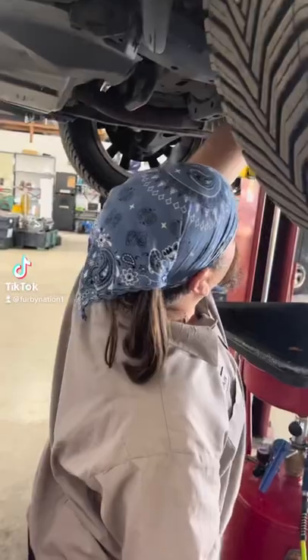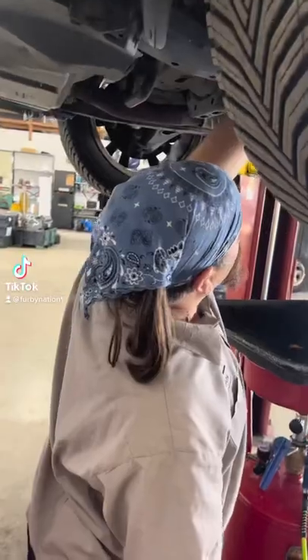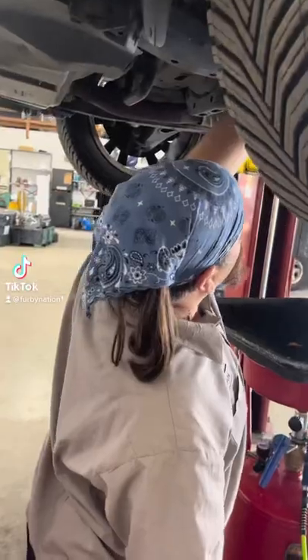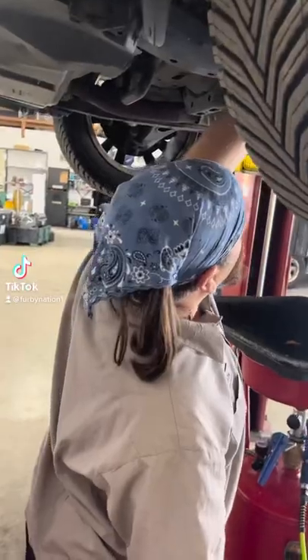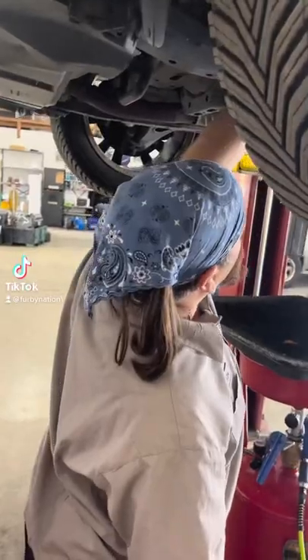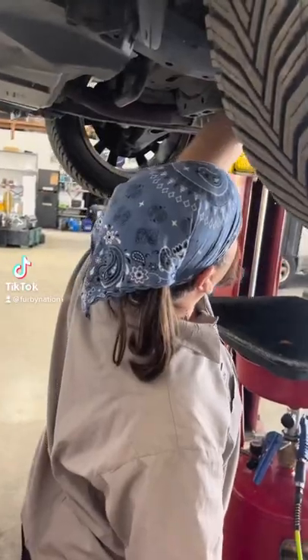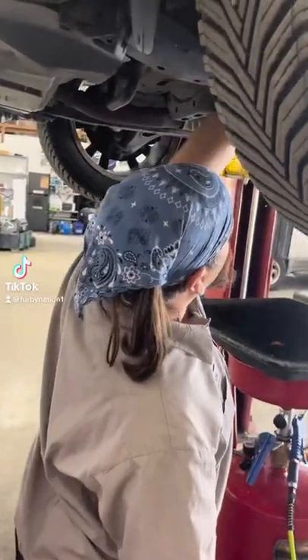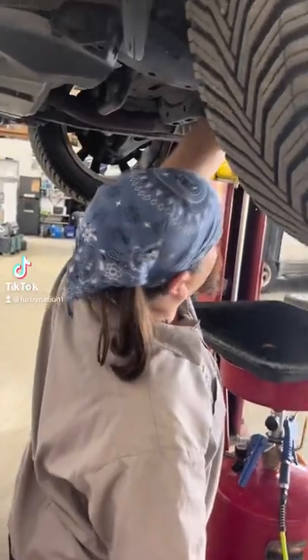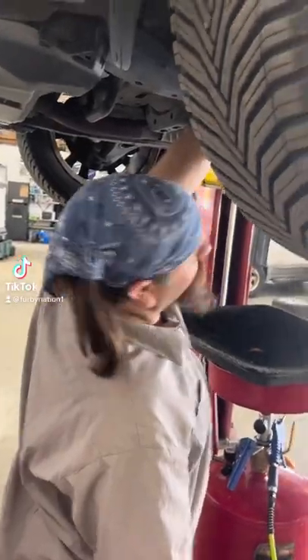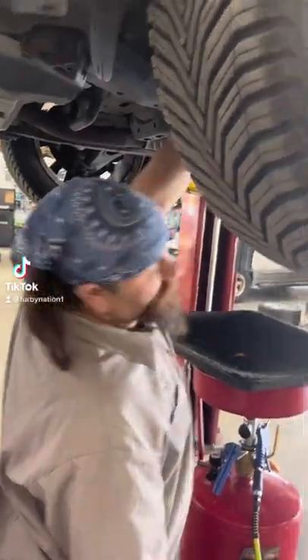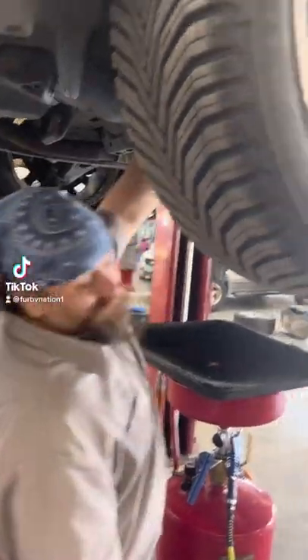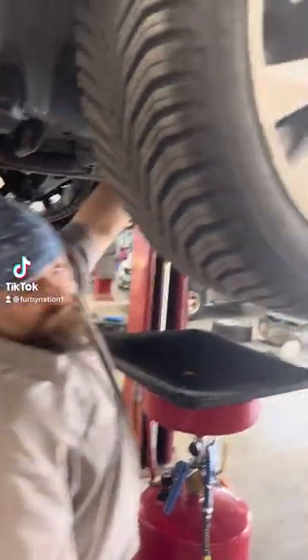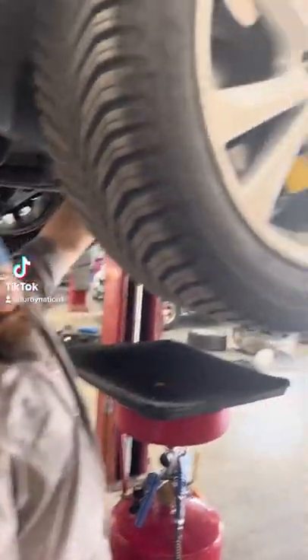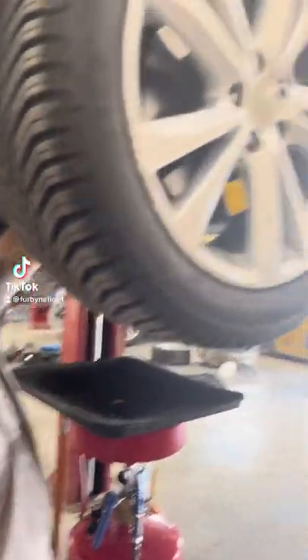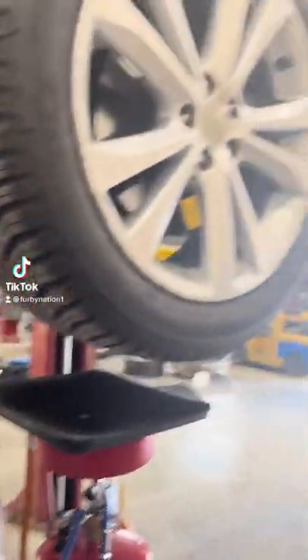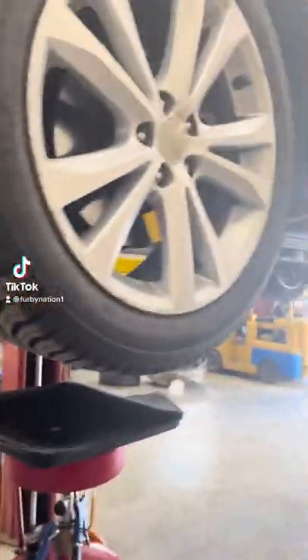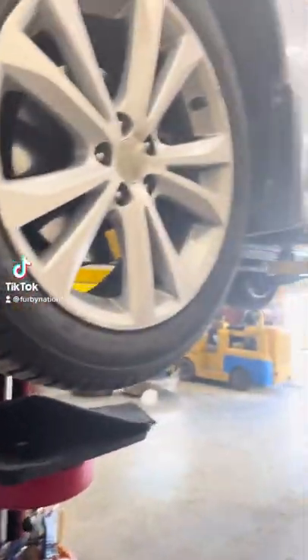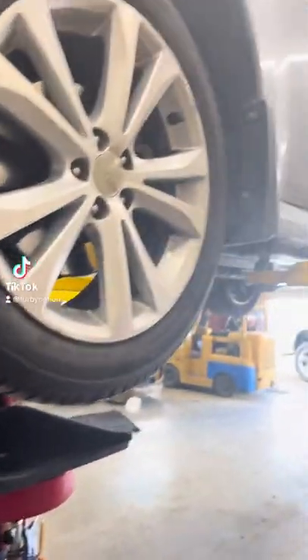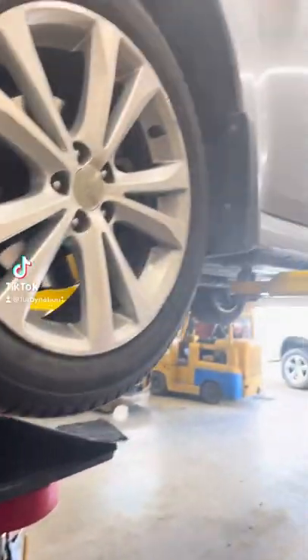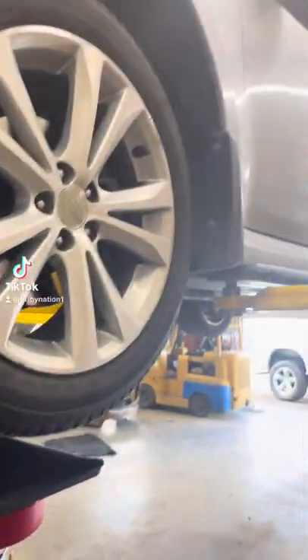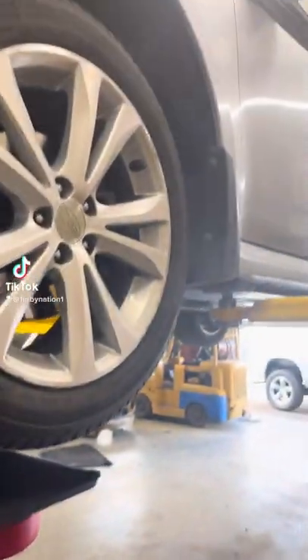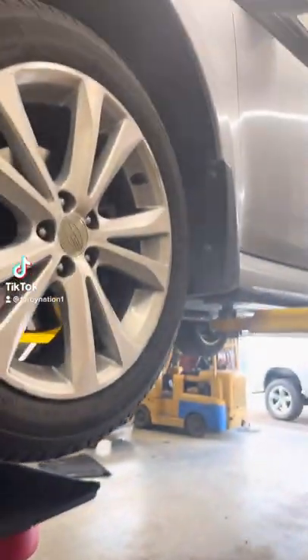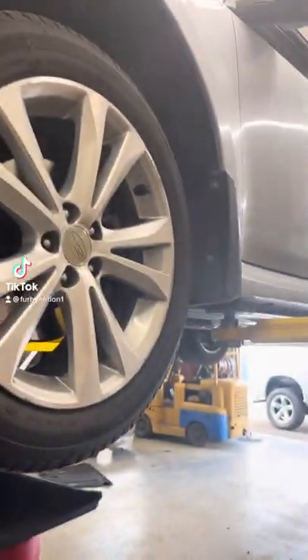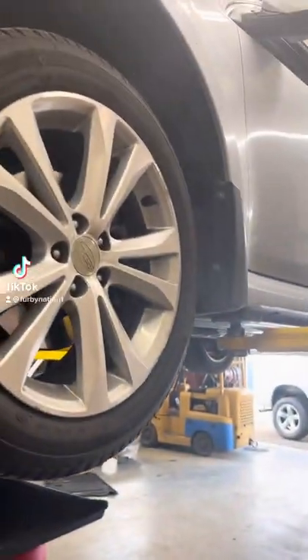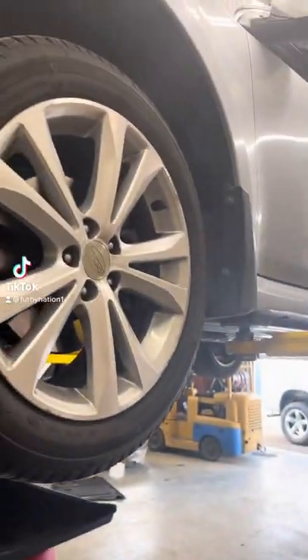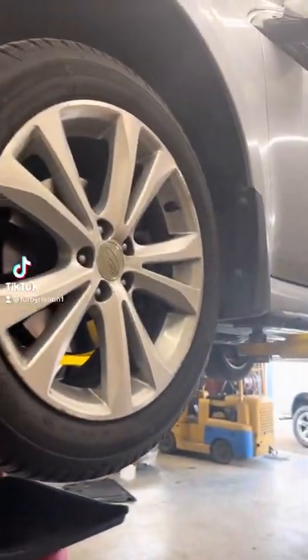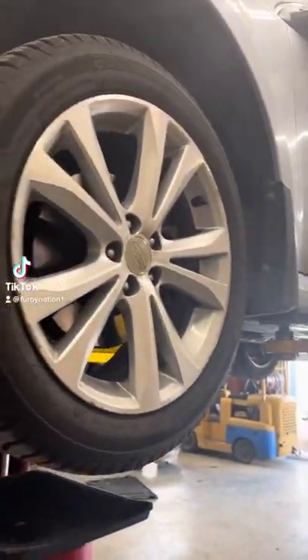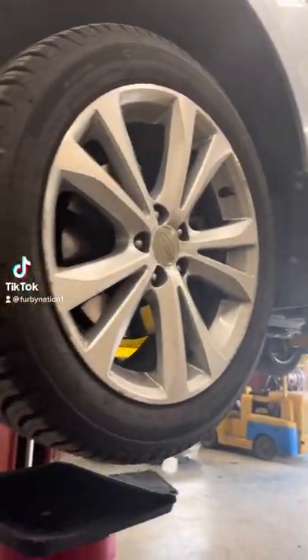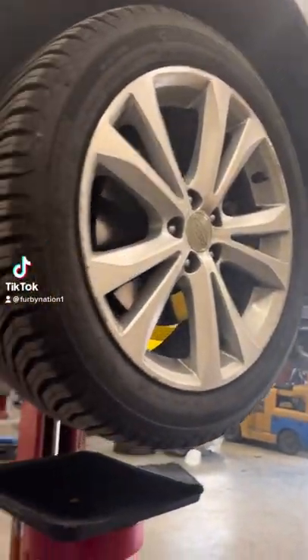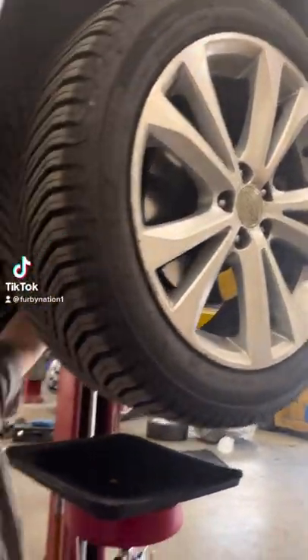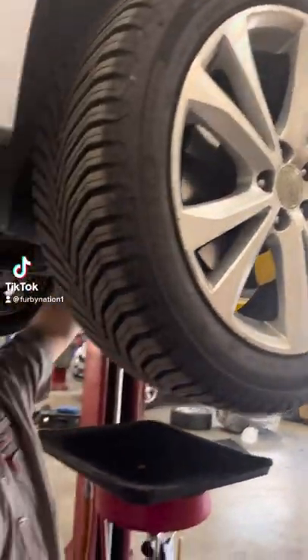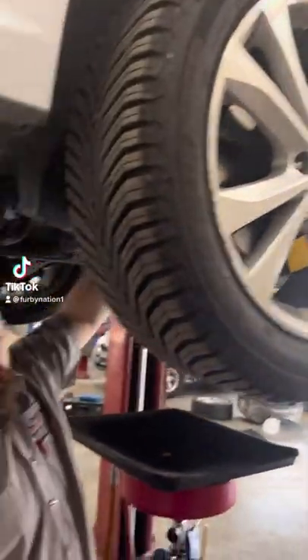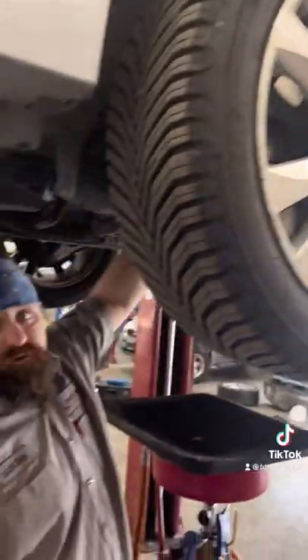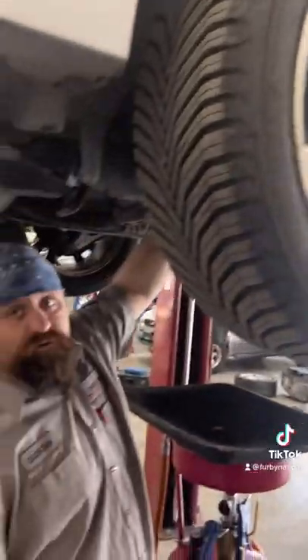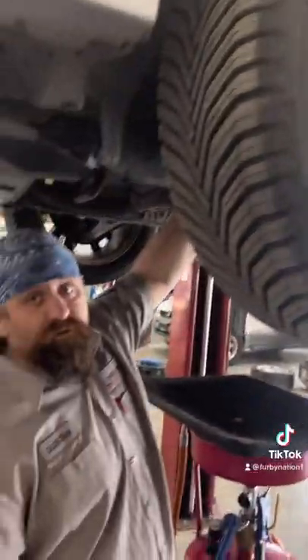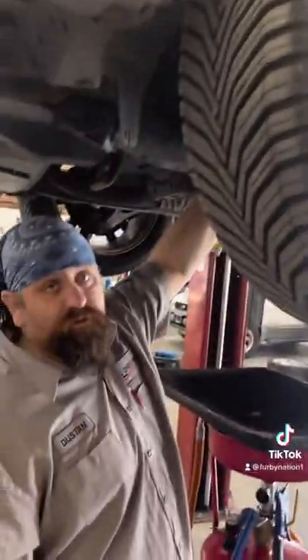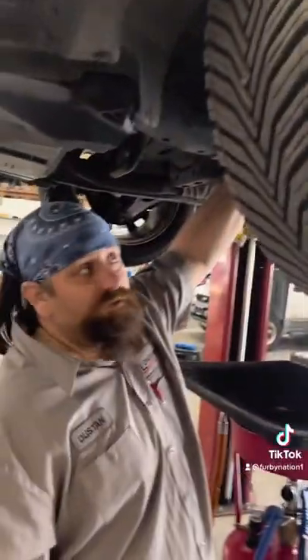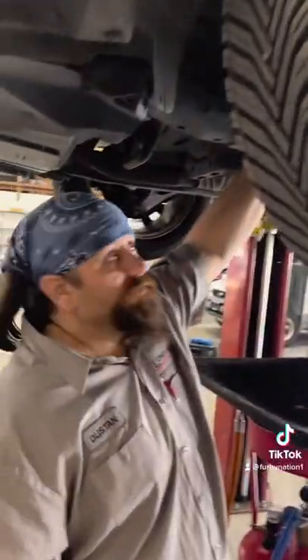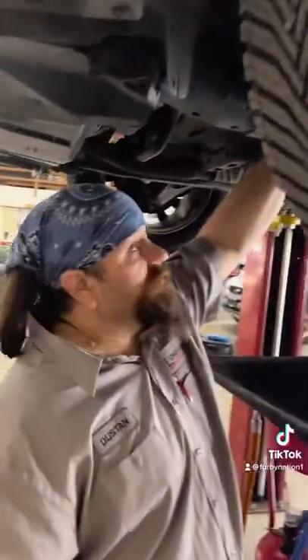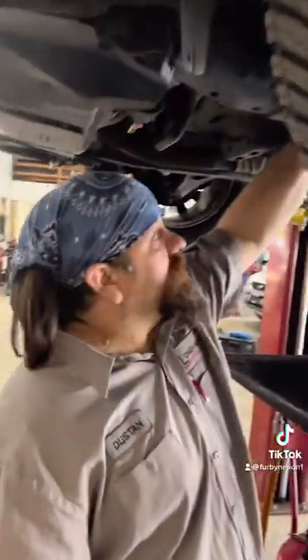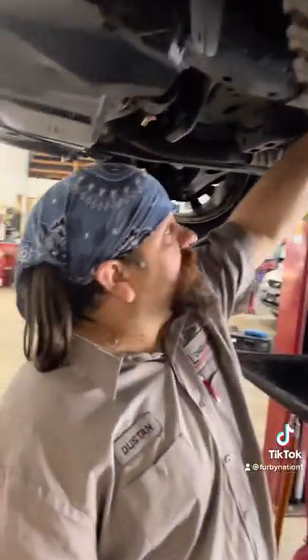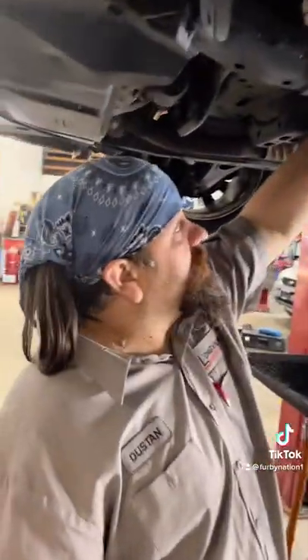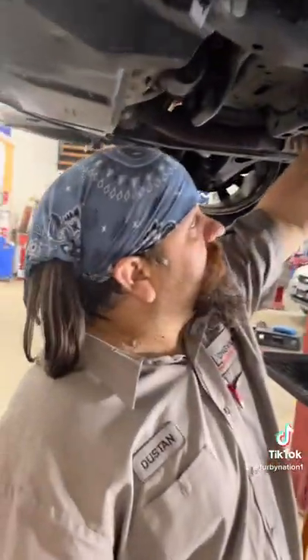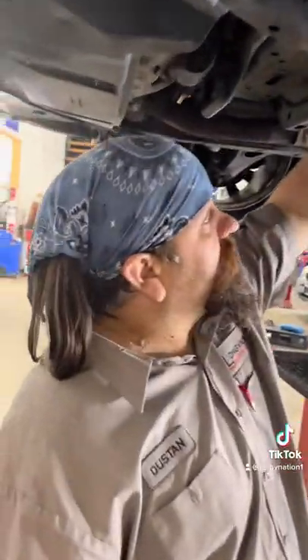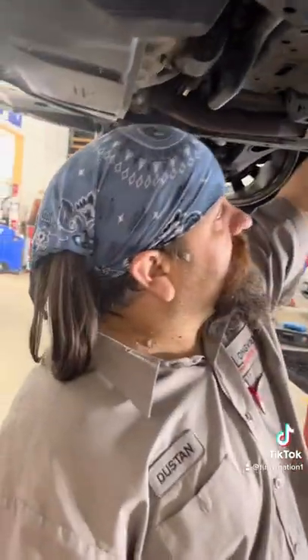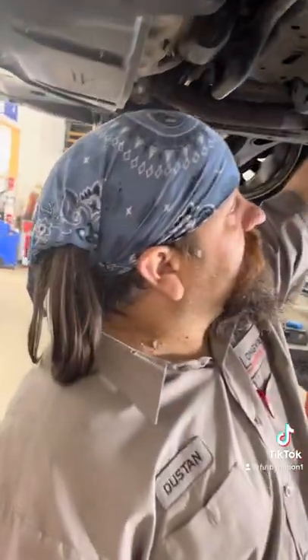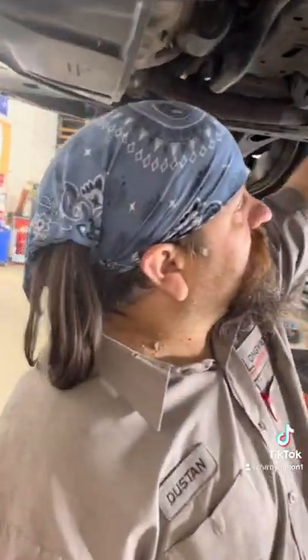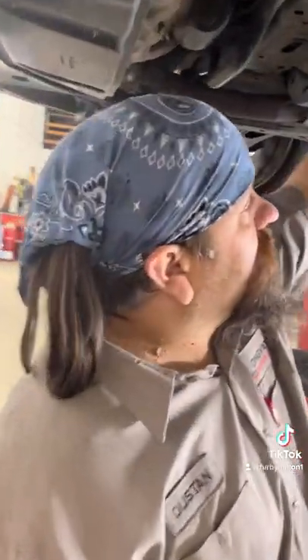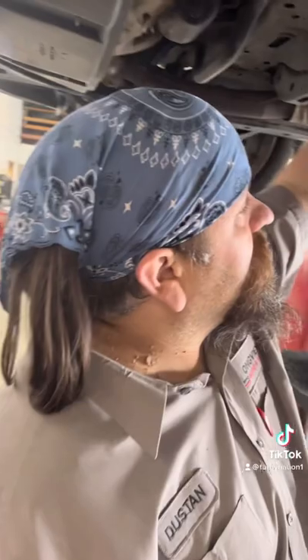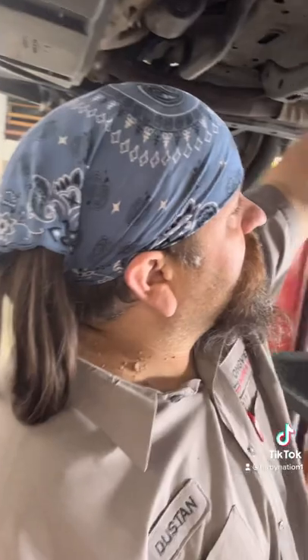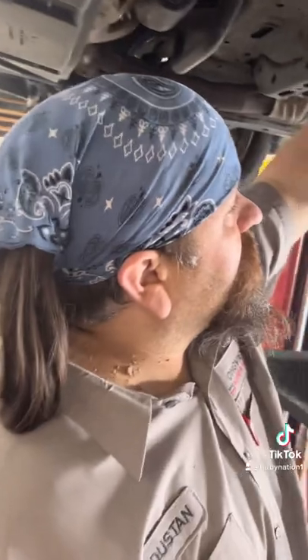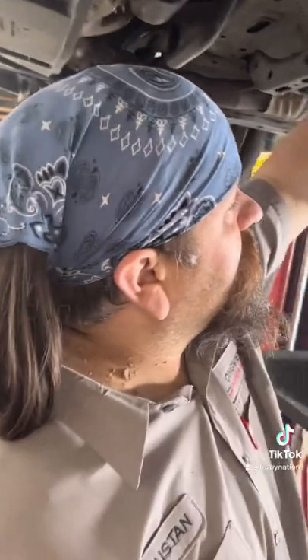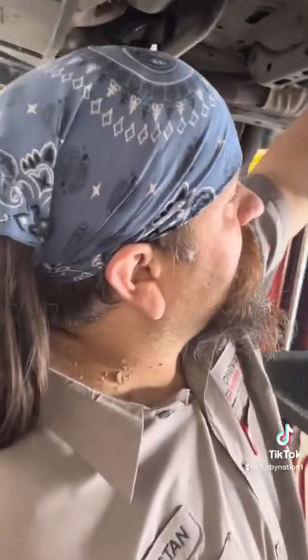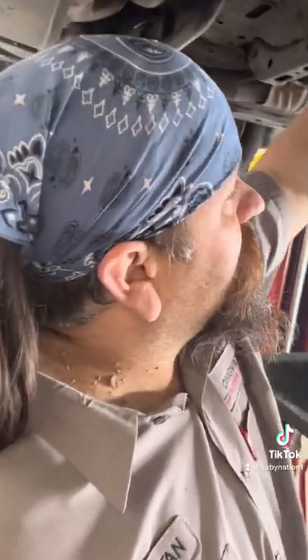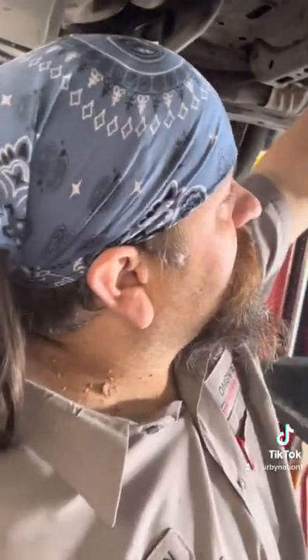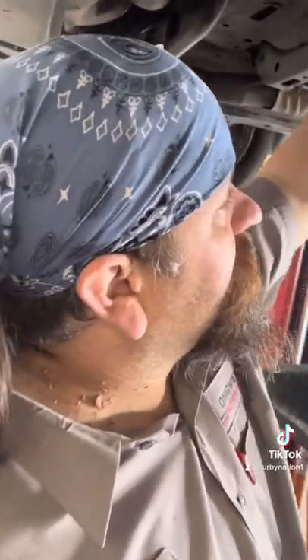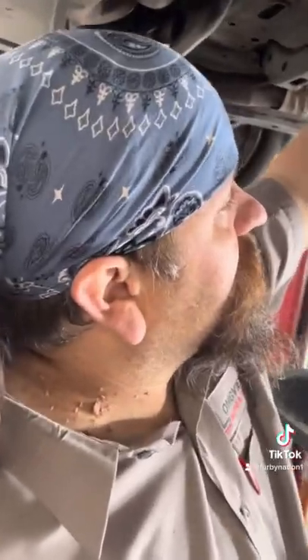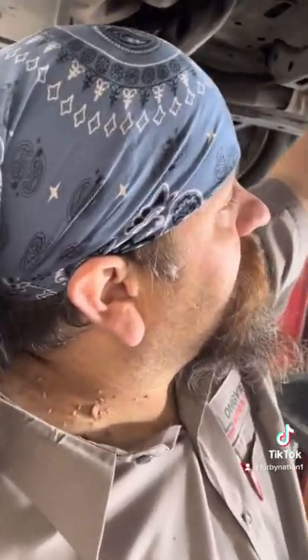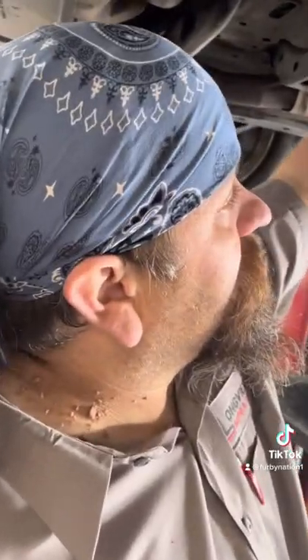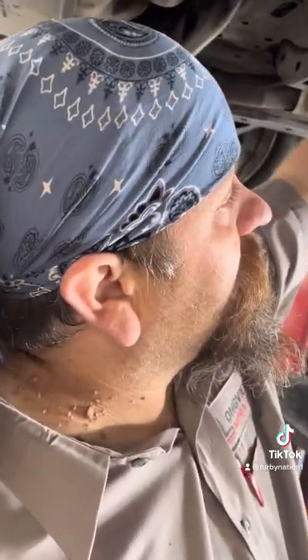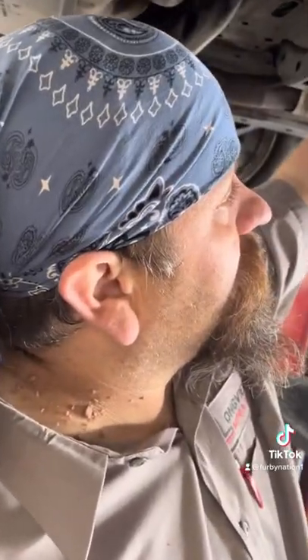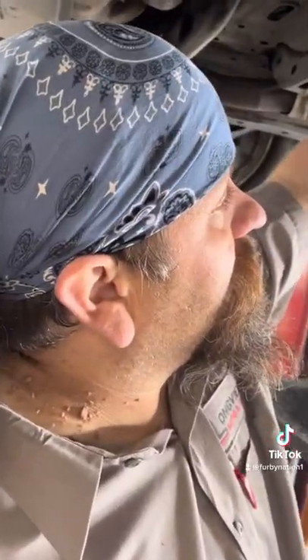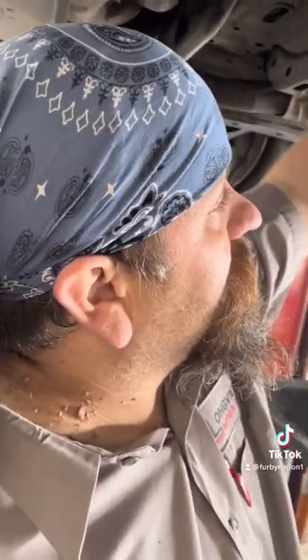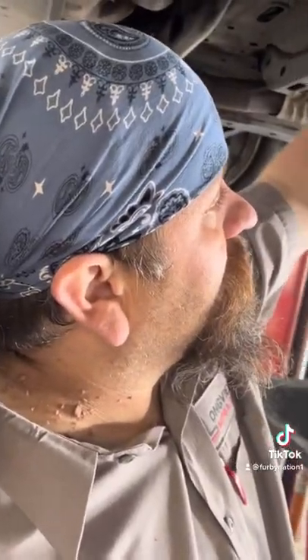Furby? Yes sir? Looks like you got yourself a Subaru up here with a CVT transaxle. What did you find today?